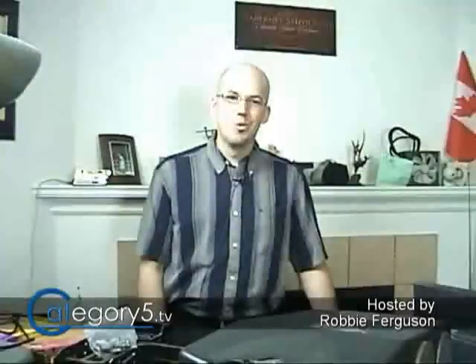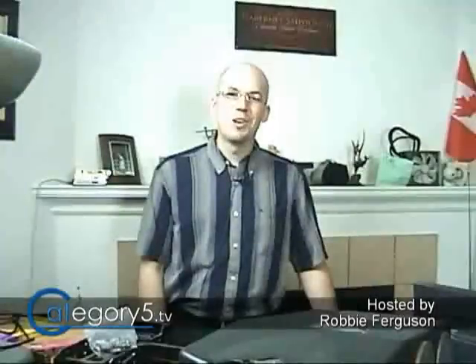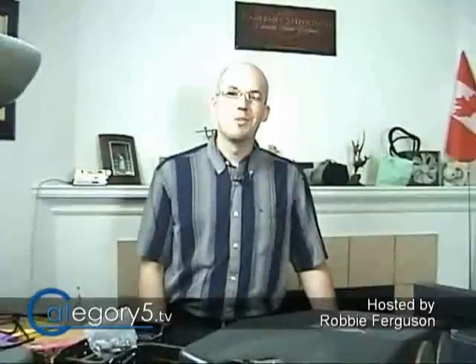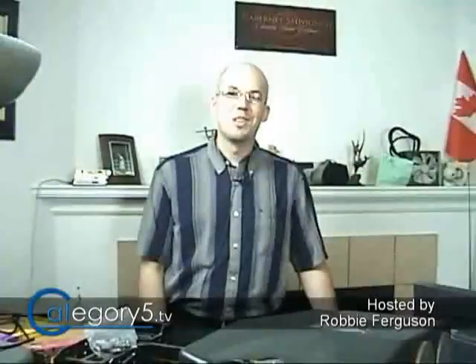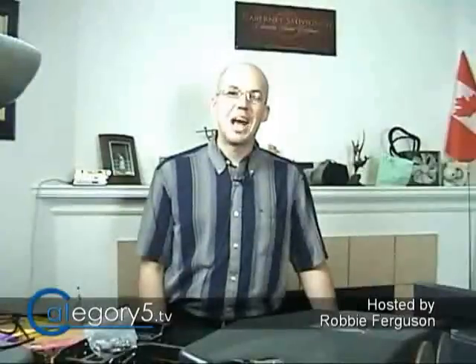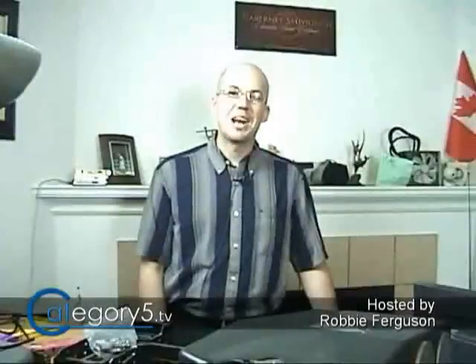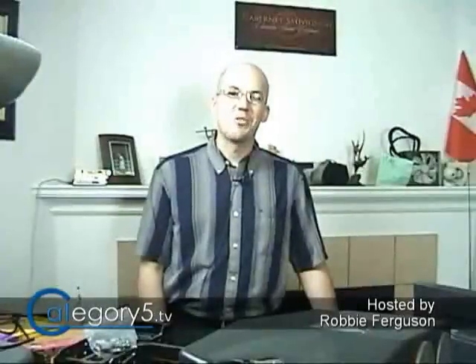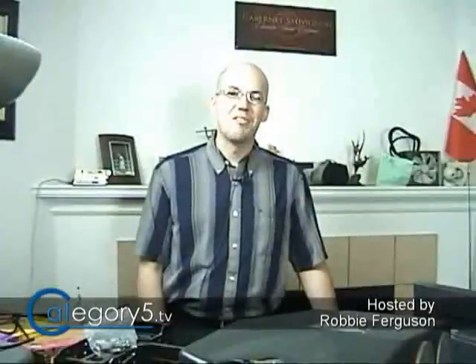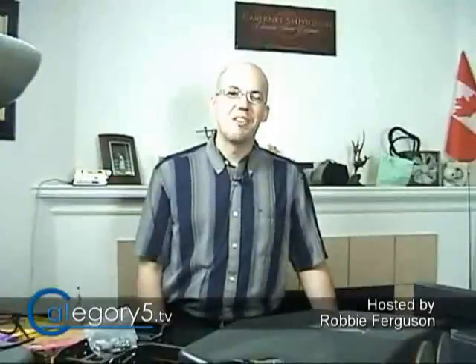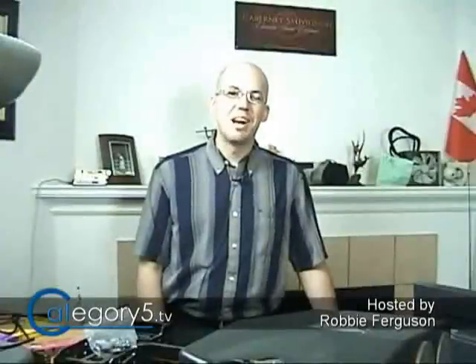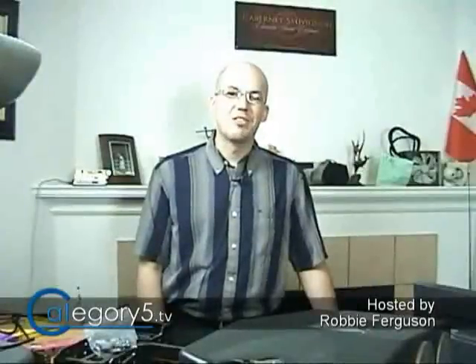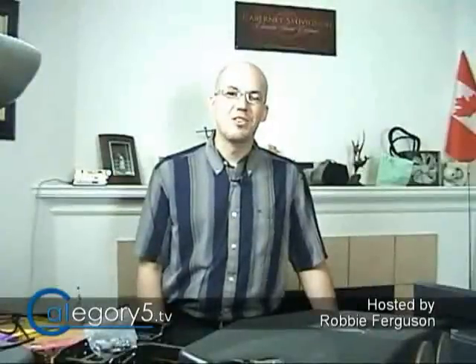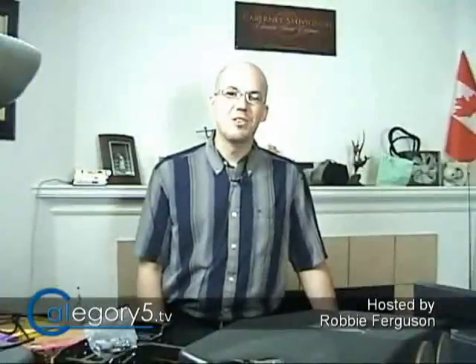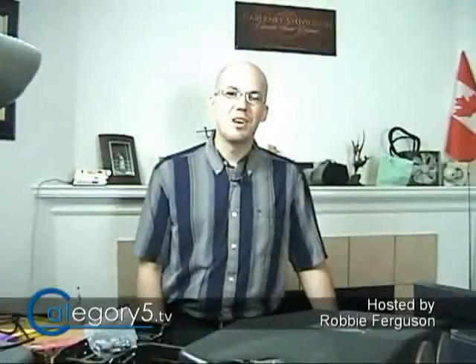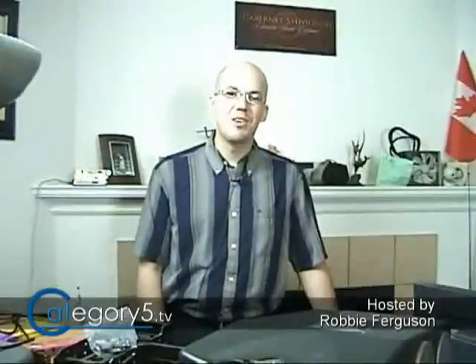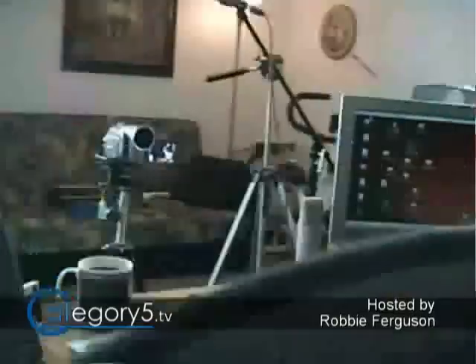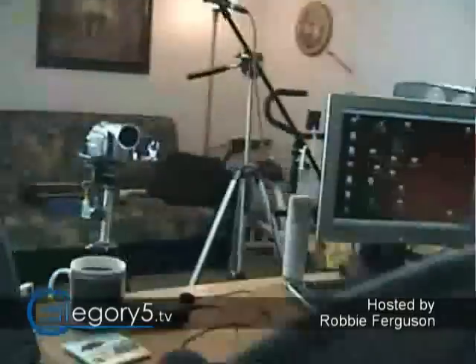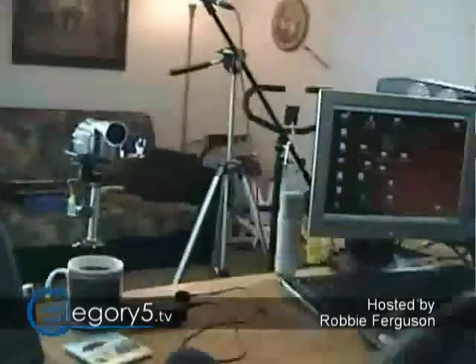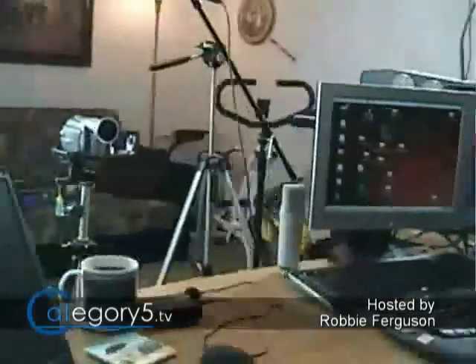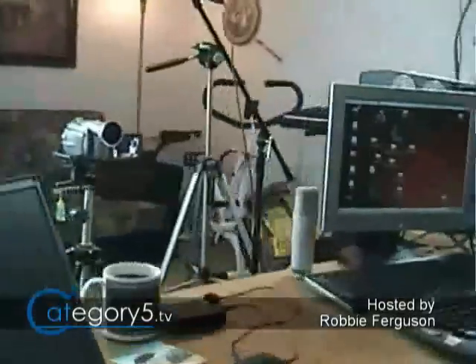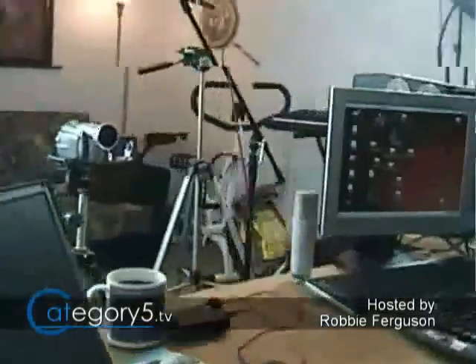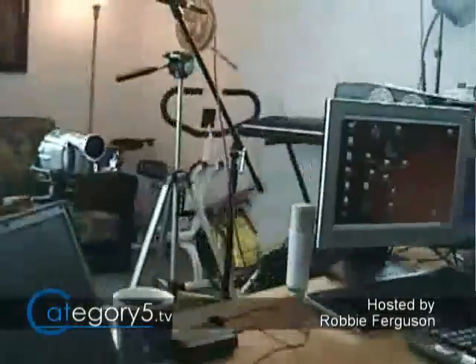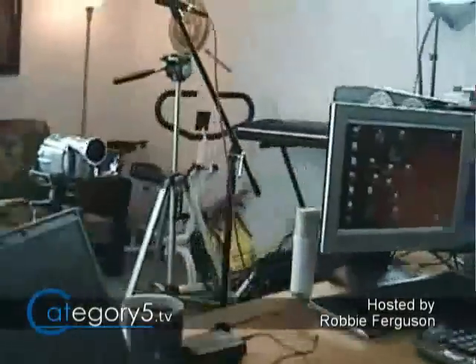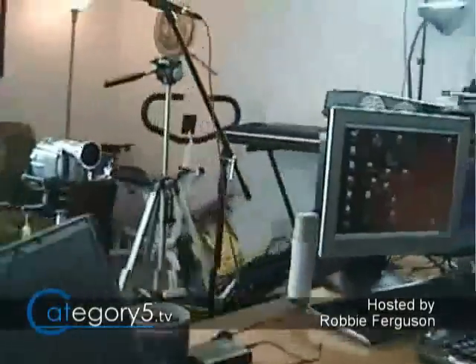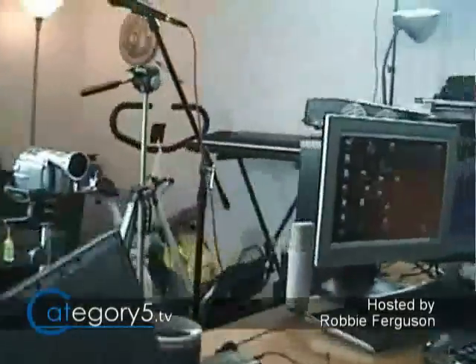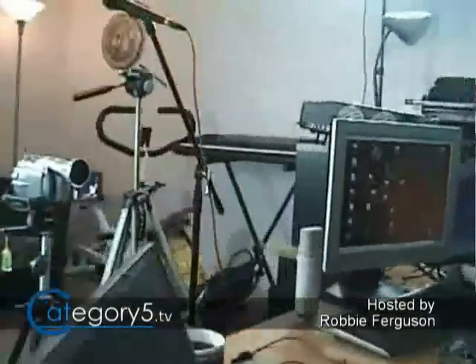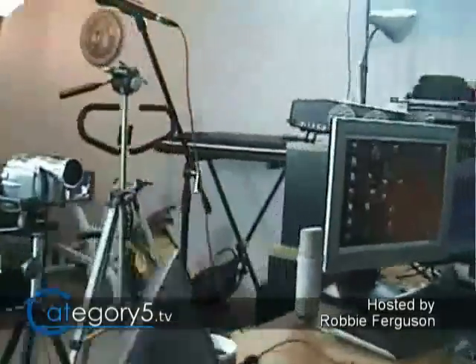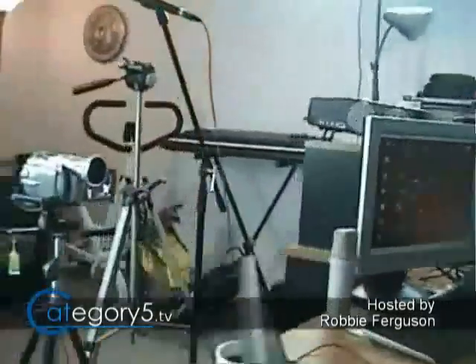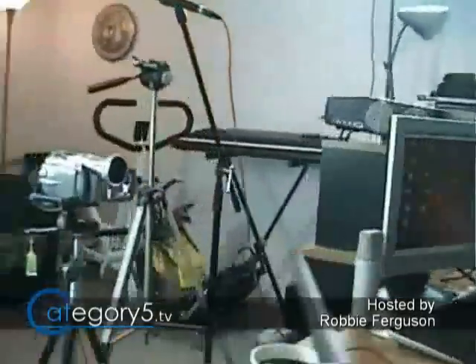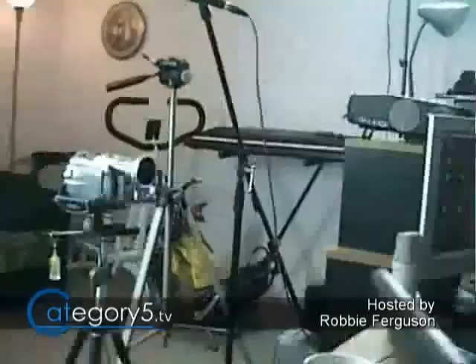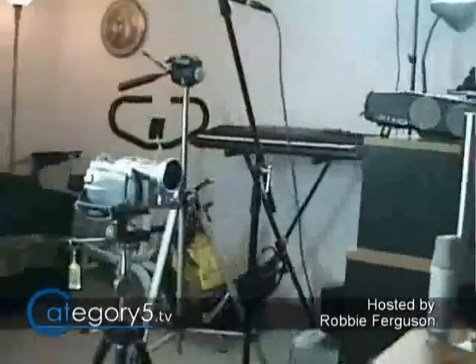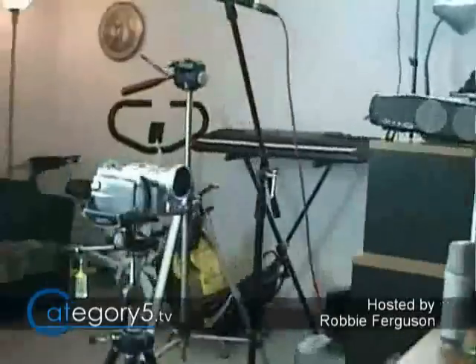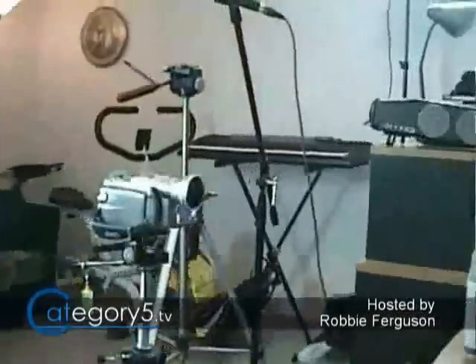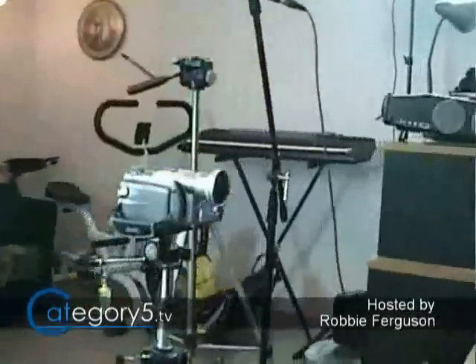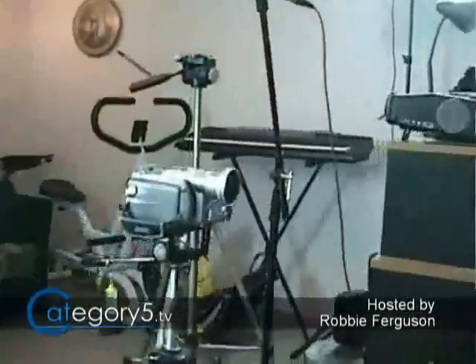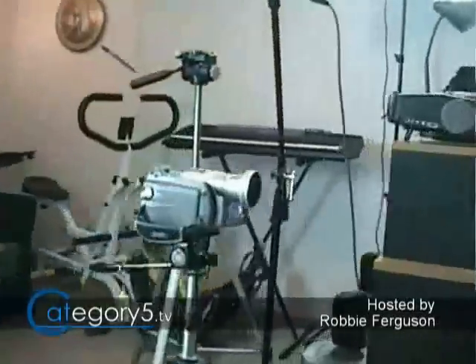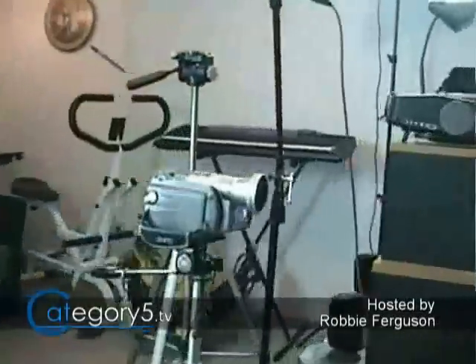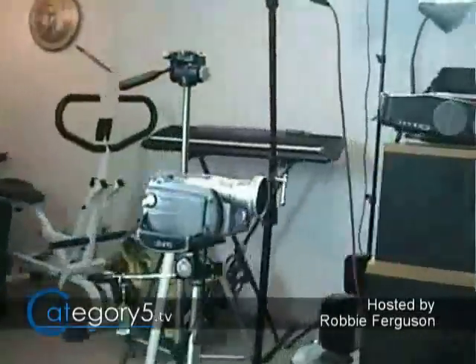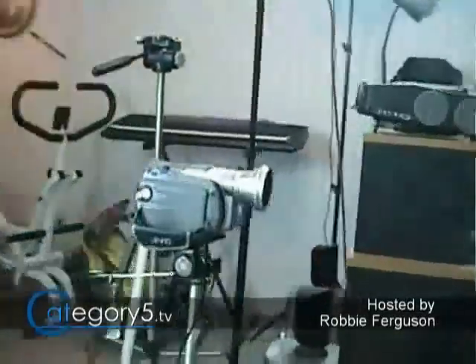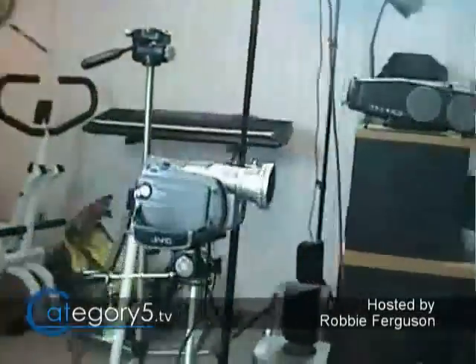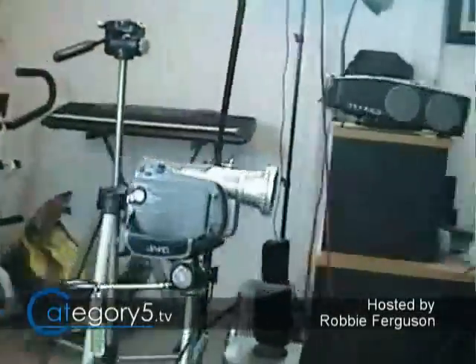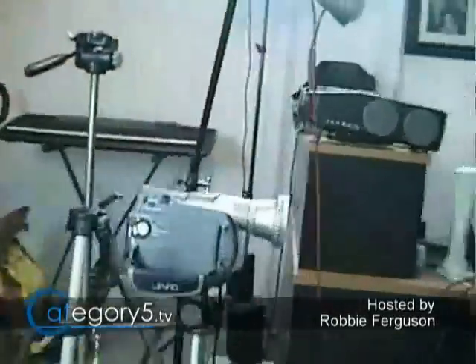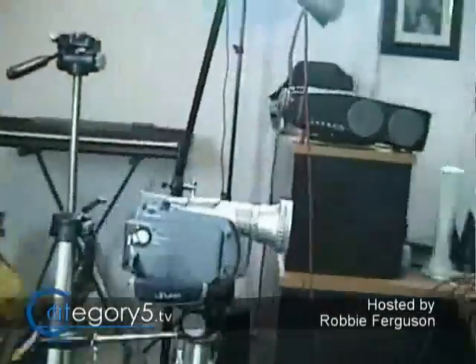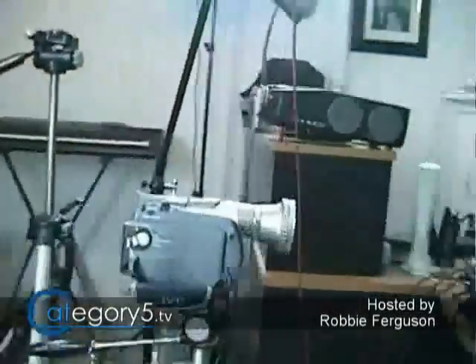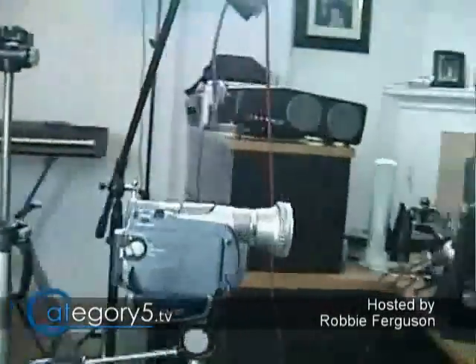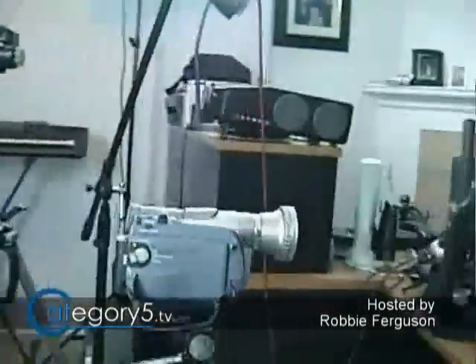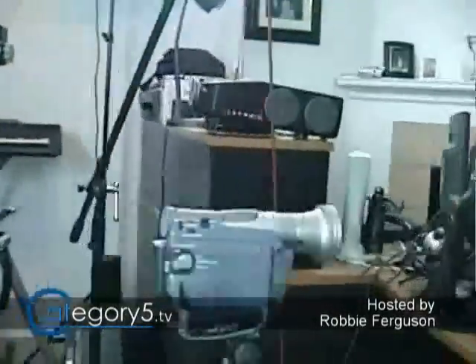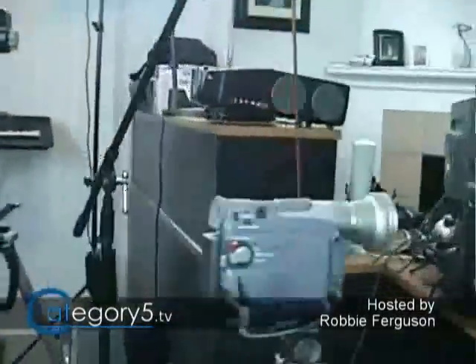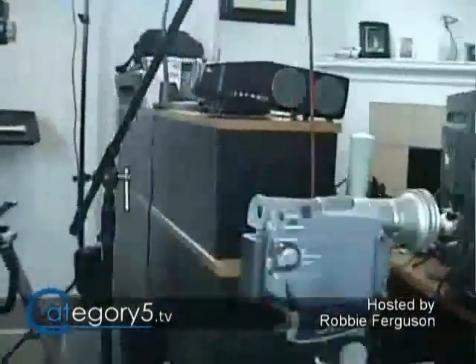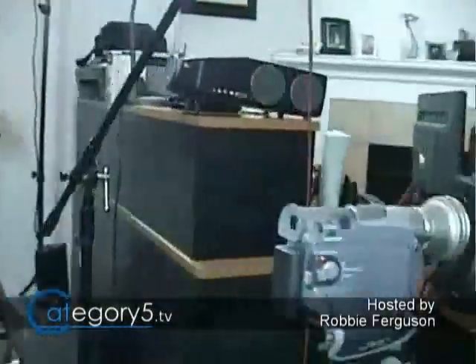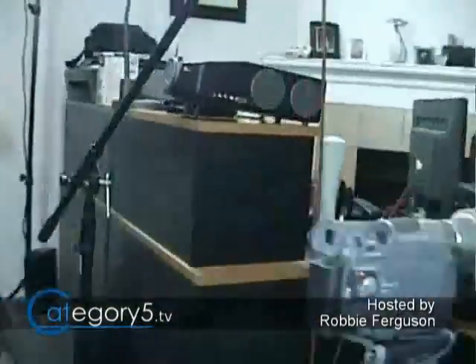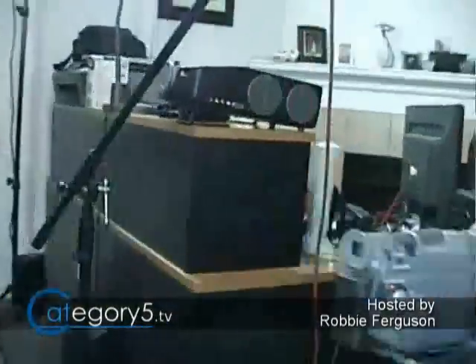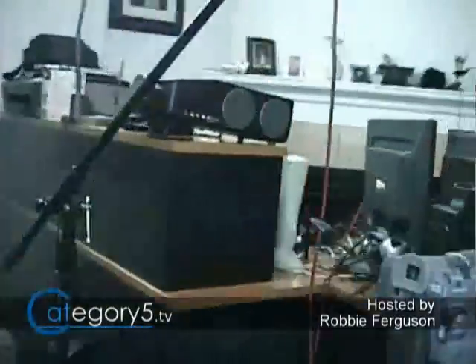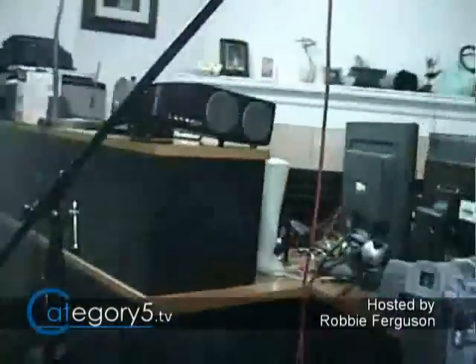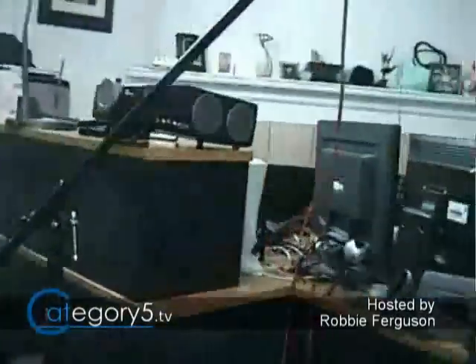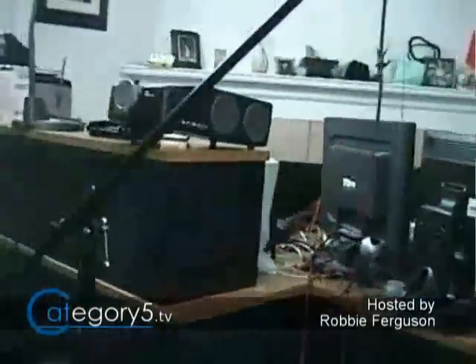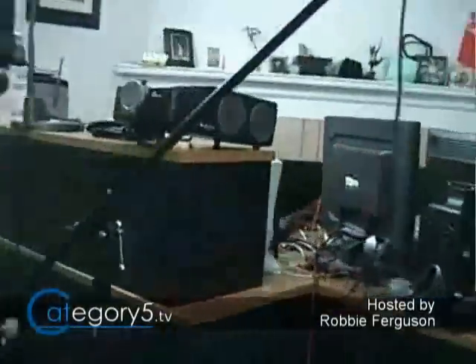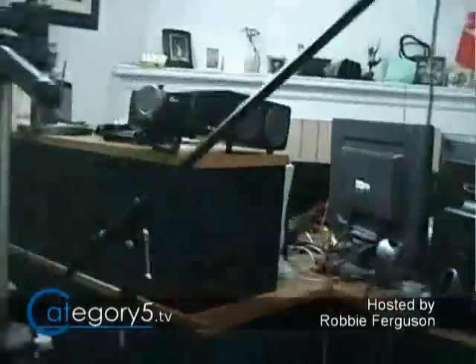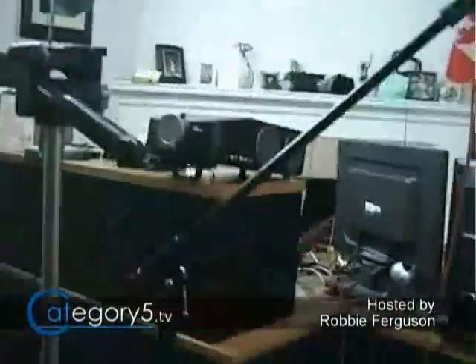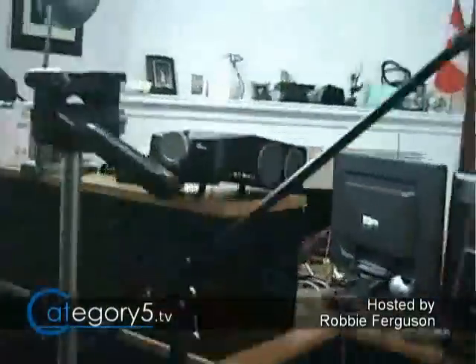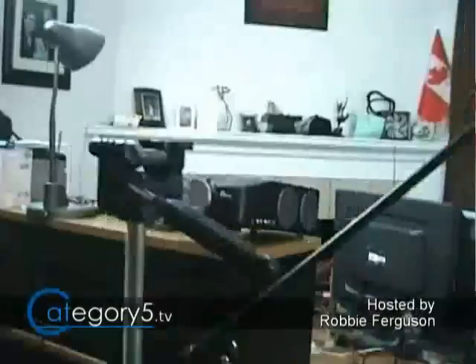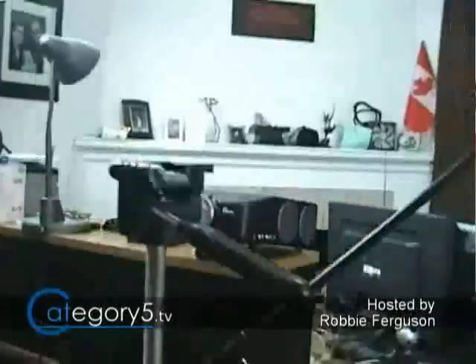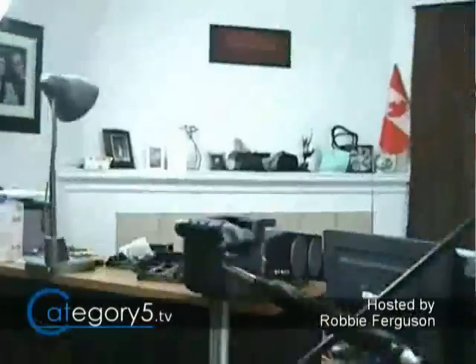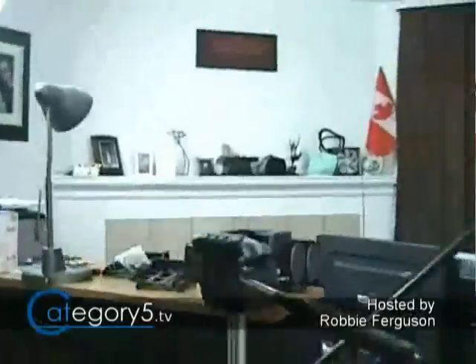Welcome to the Category 5 studio. I'd like to take you on a quick tour and show you how things work behind the scenes here at Category 5 Technology TV.